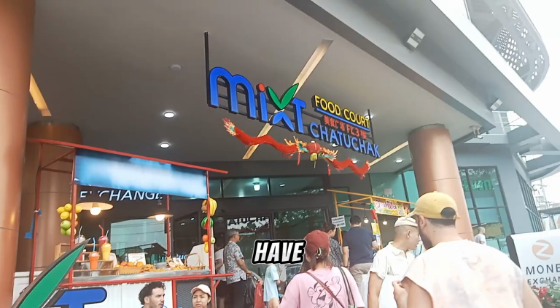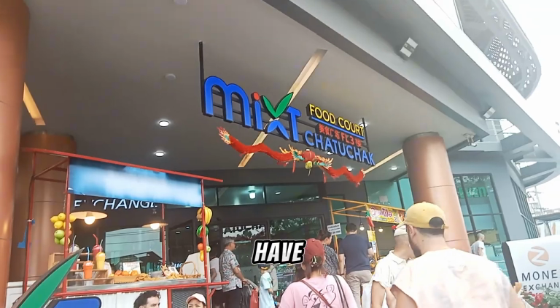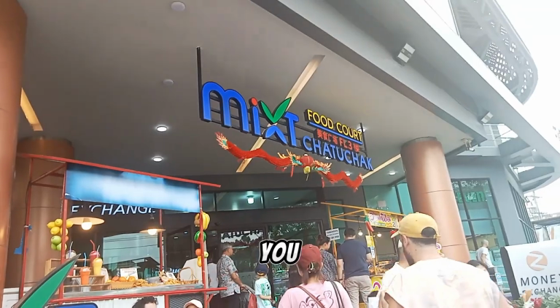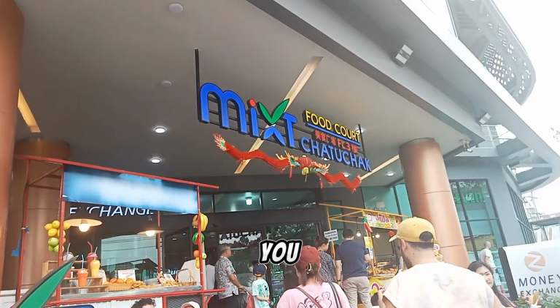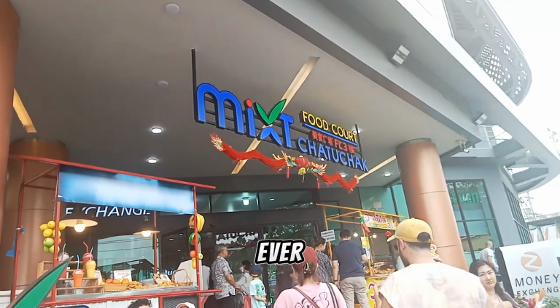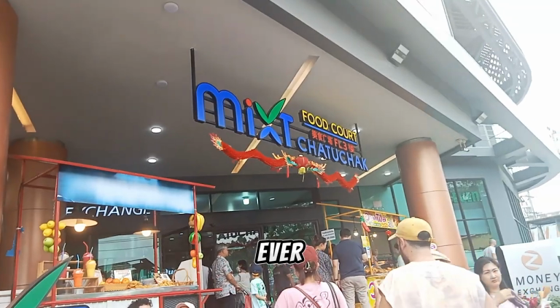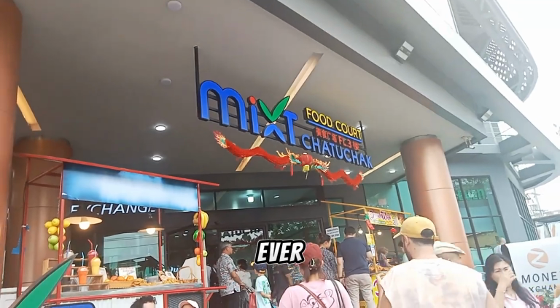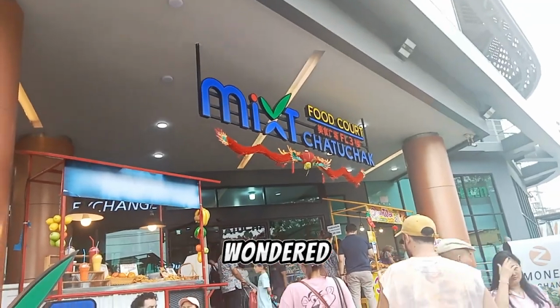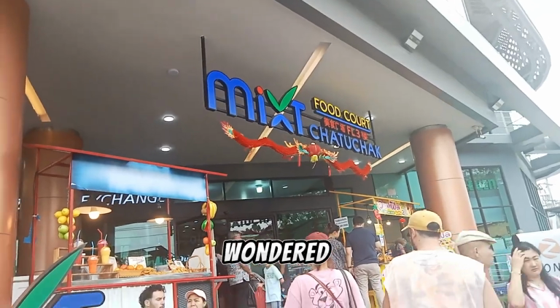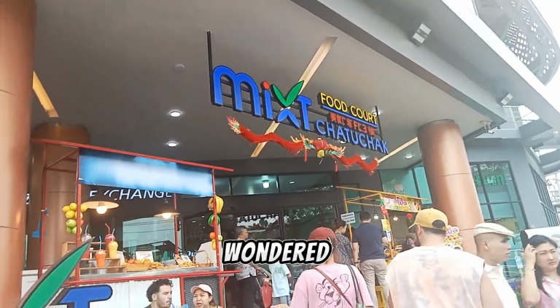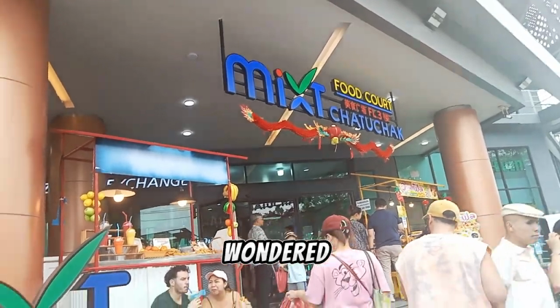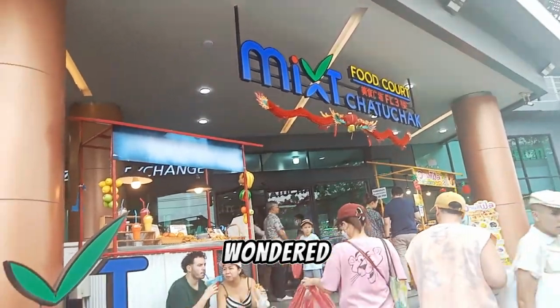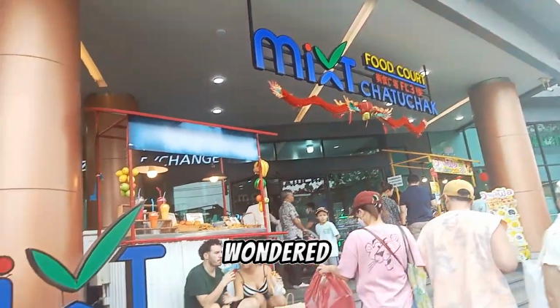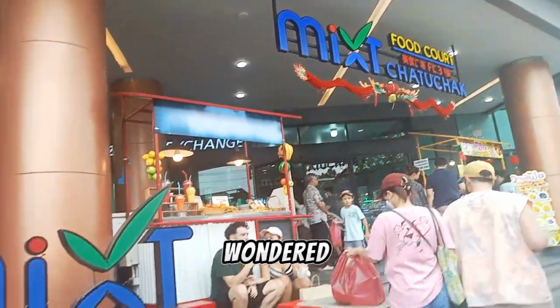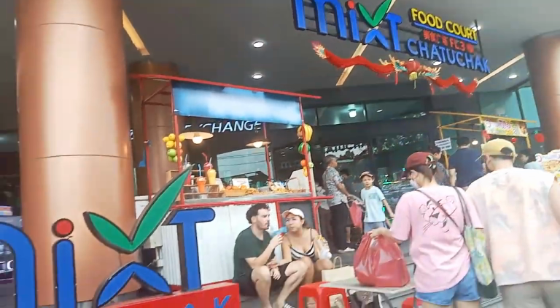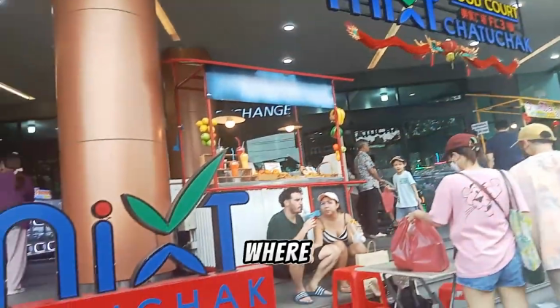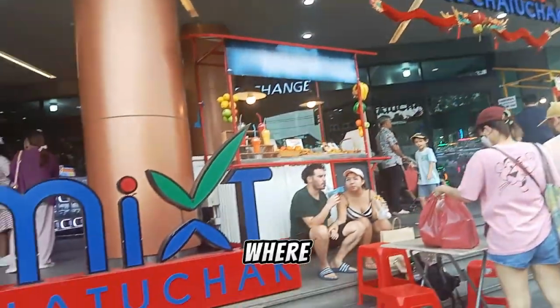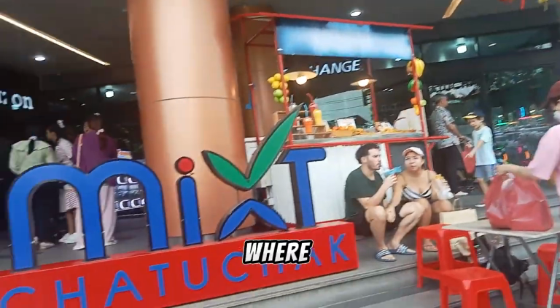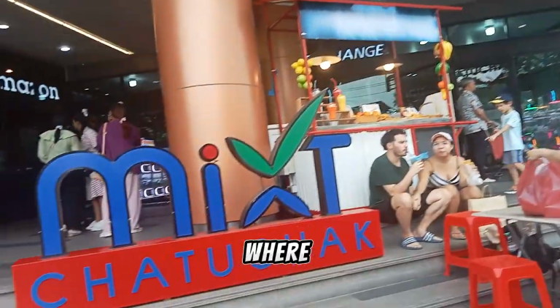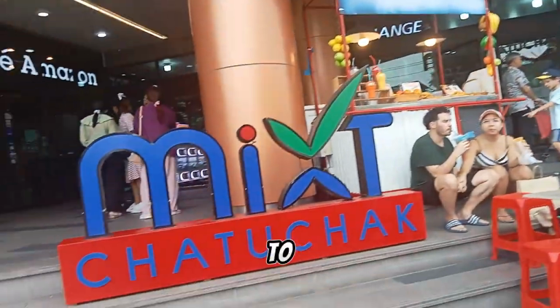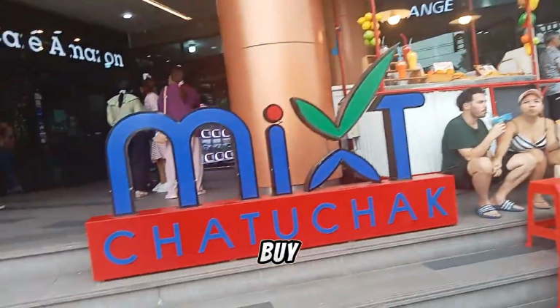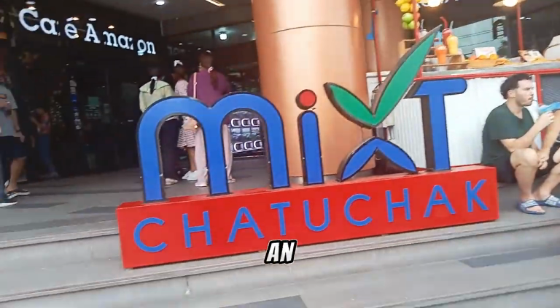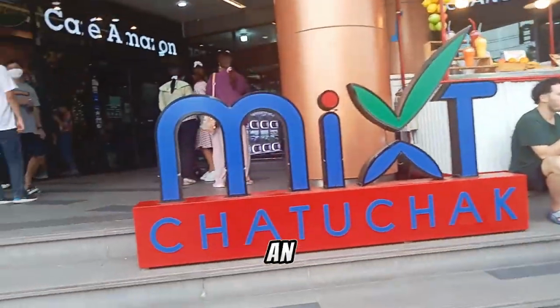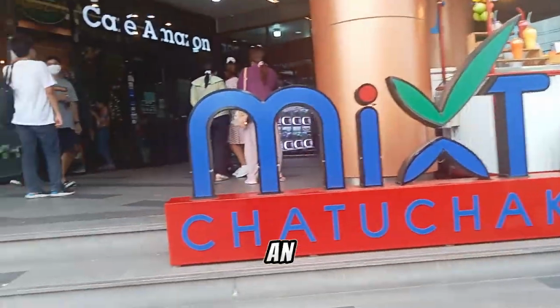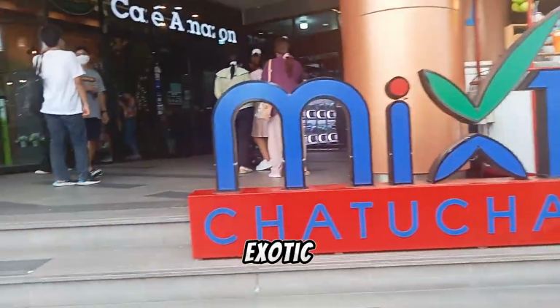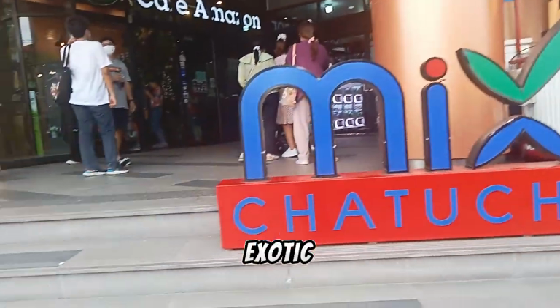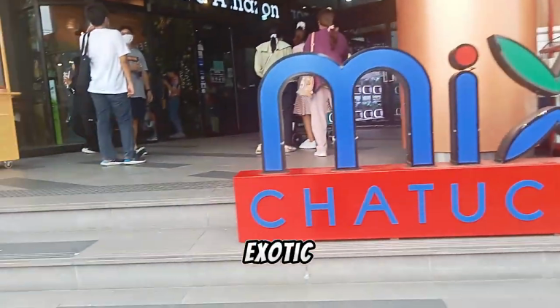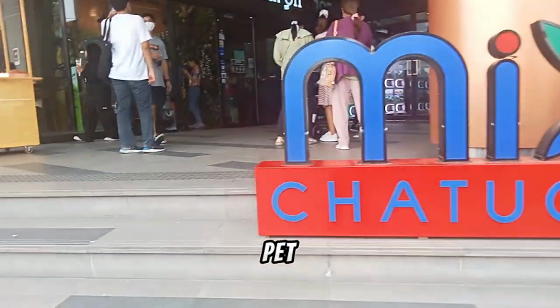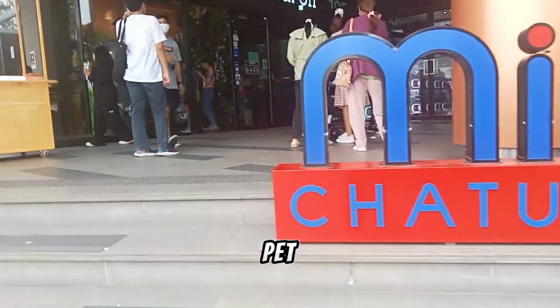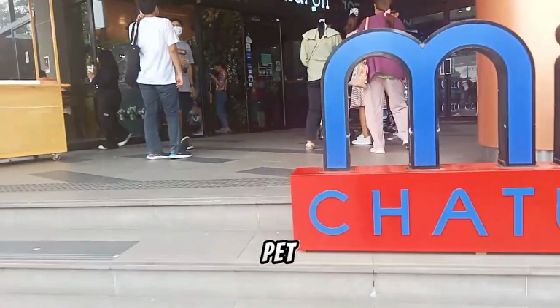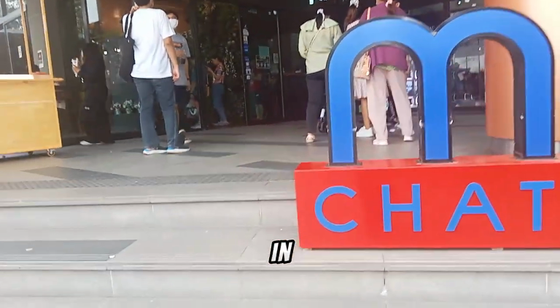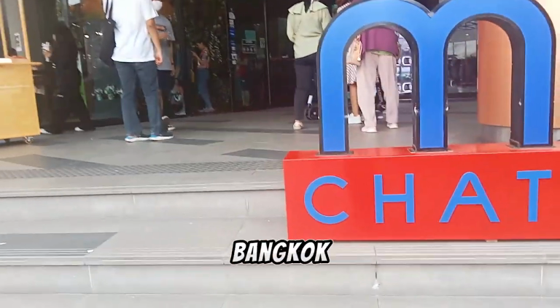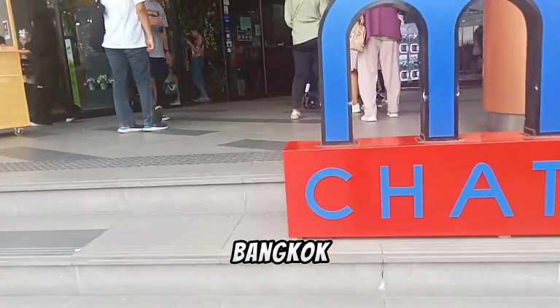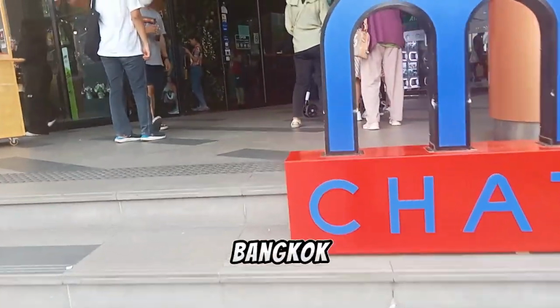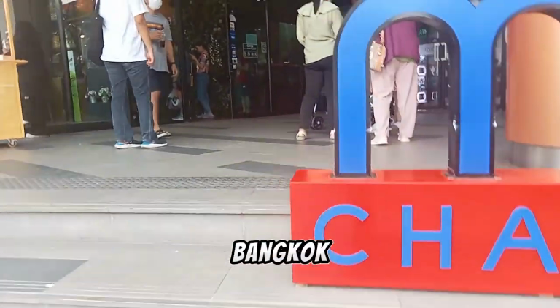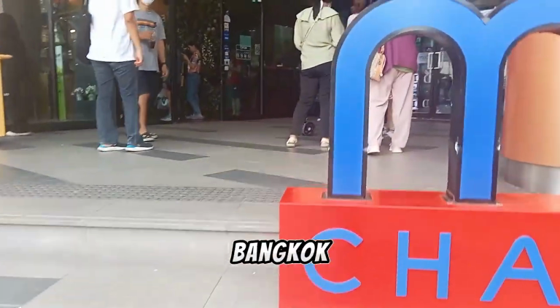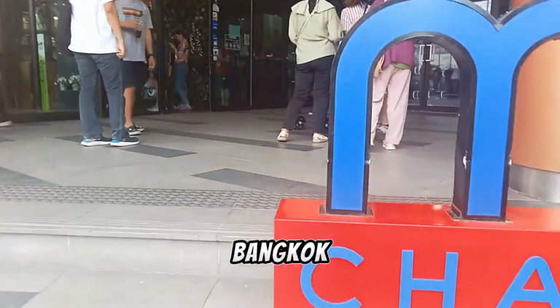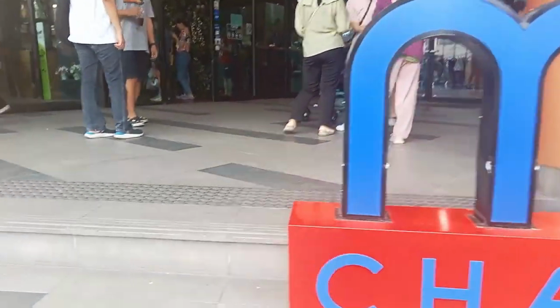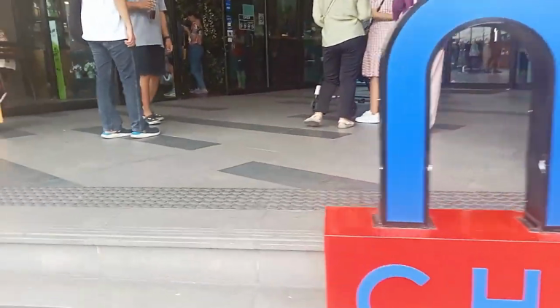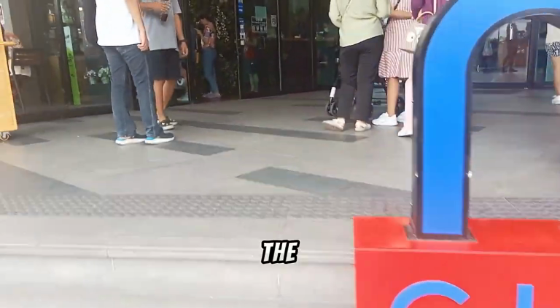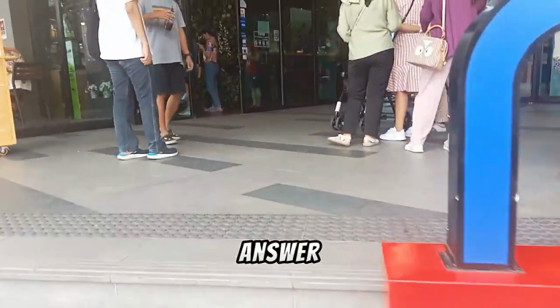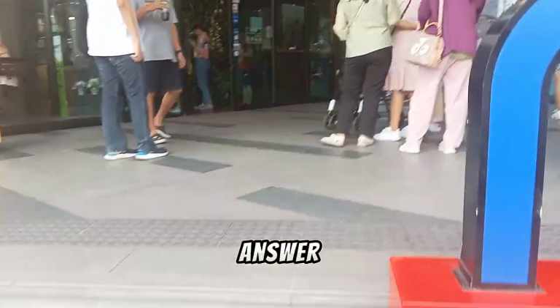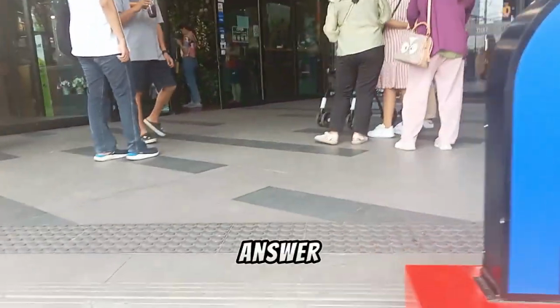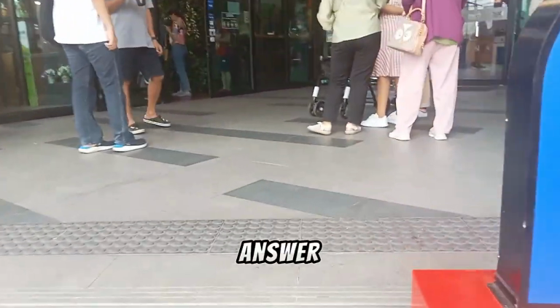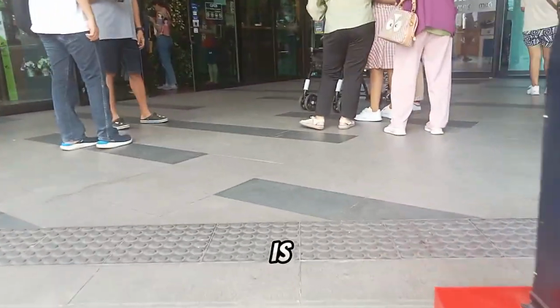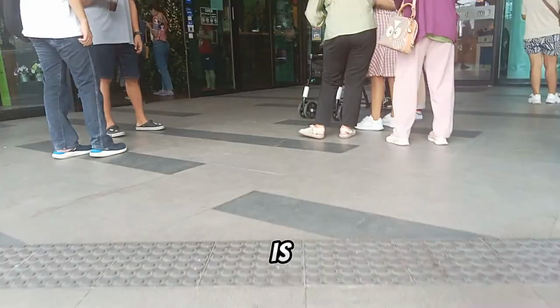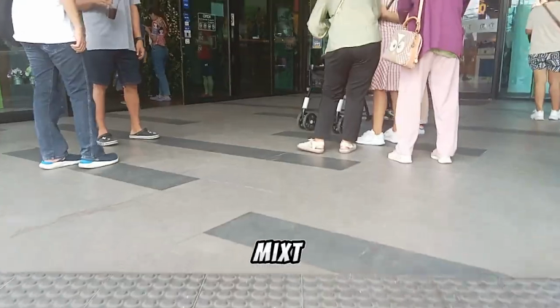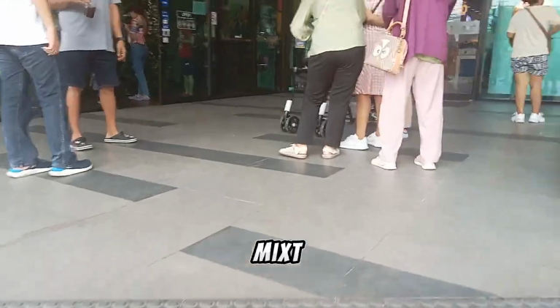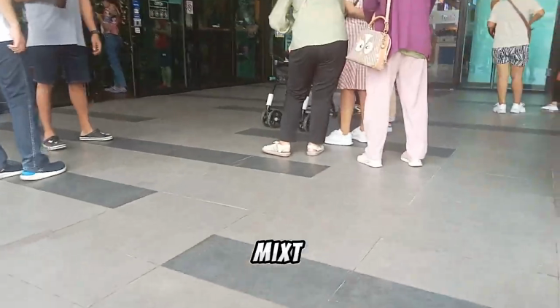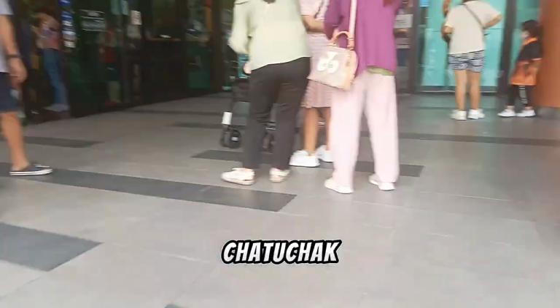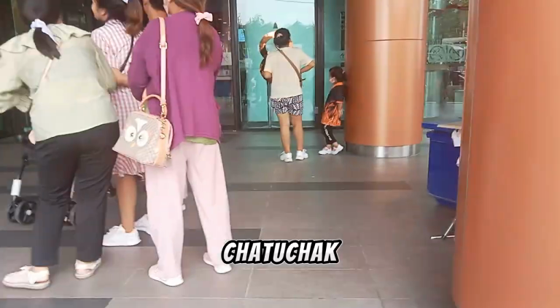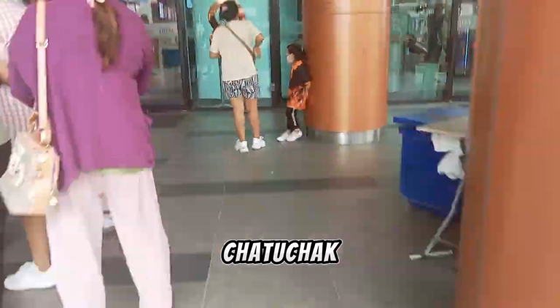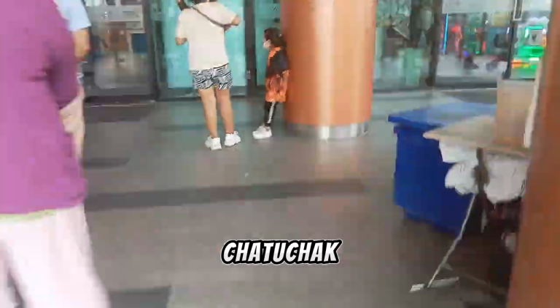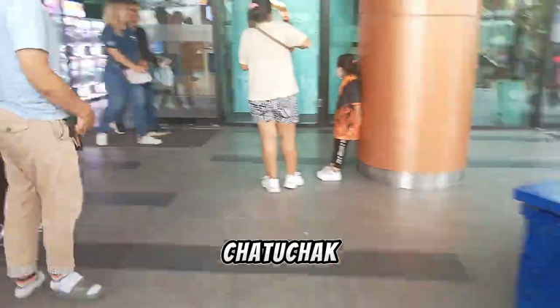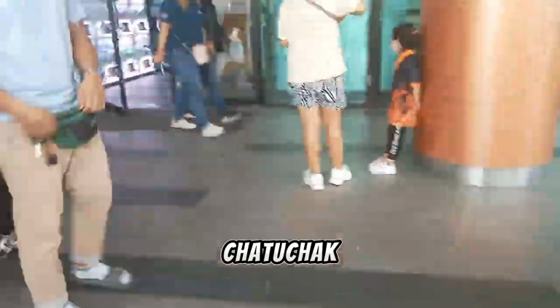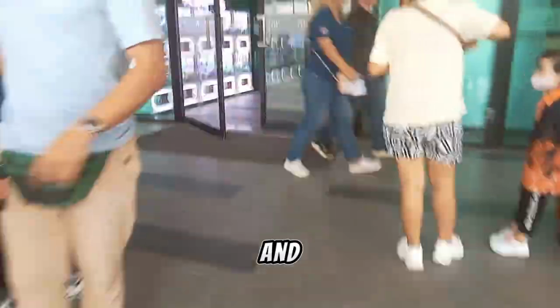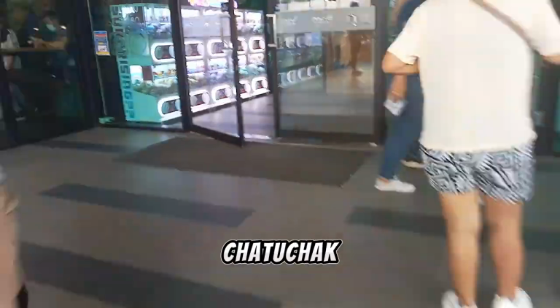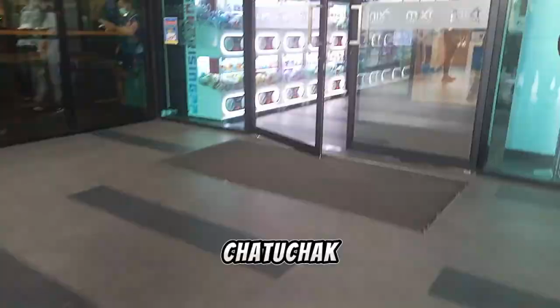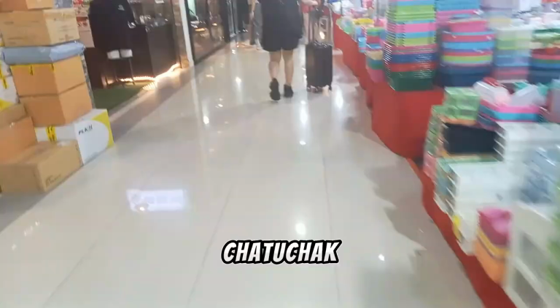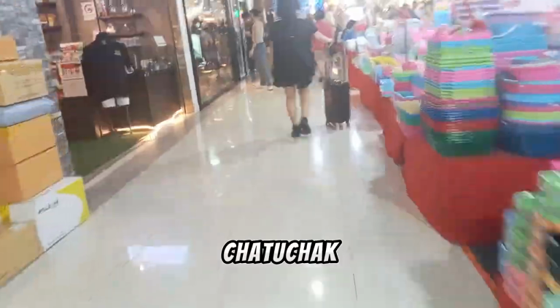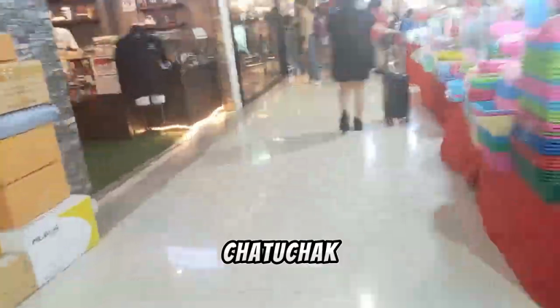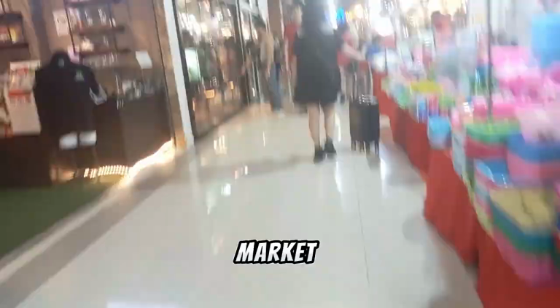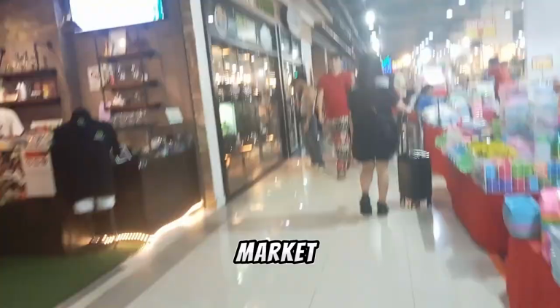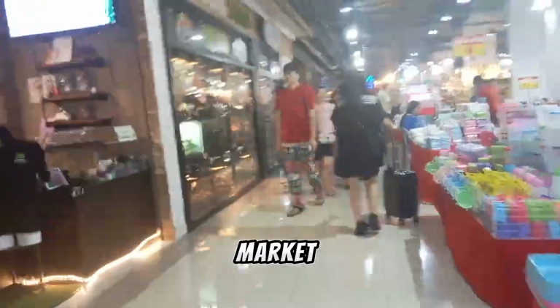Have you ever wondered where to buy an exotic pet in Bangkok? The answer is MiXC and Chatuchak Market.